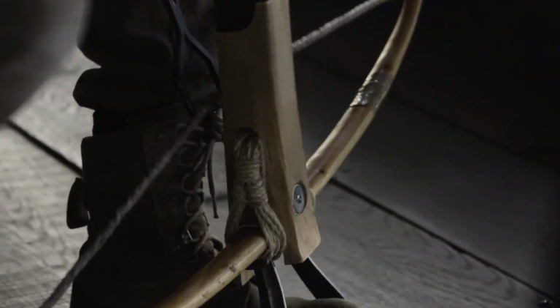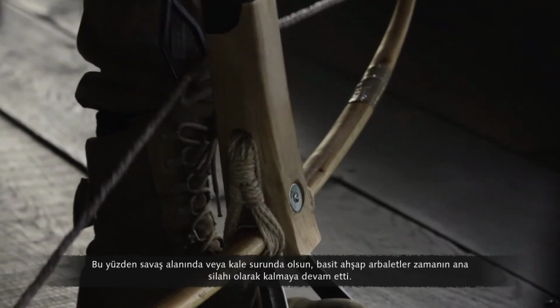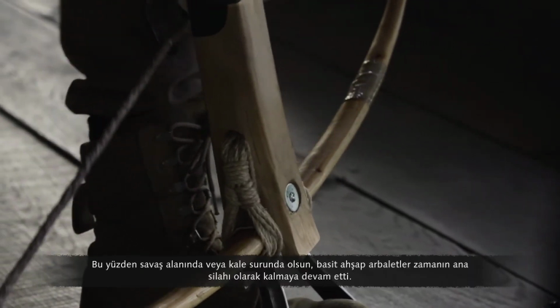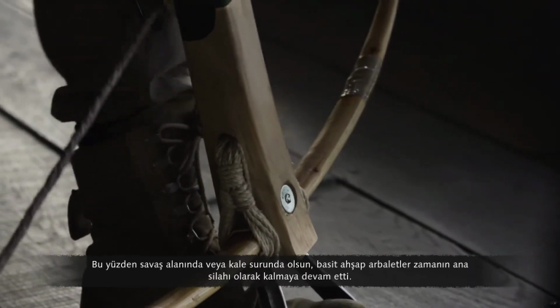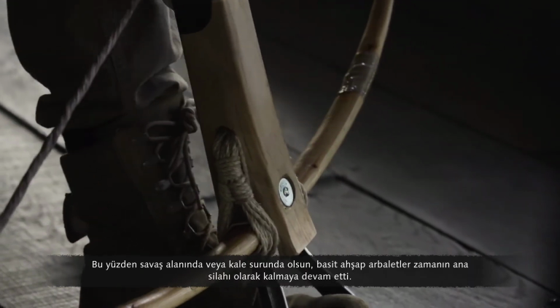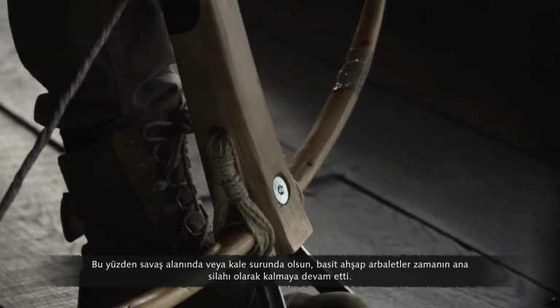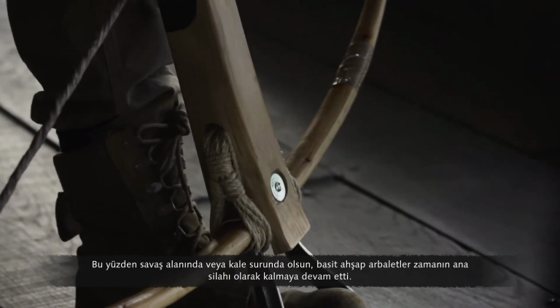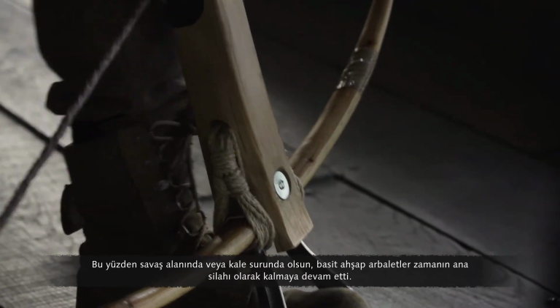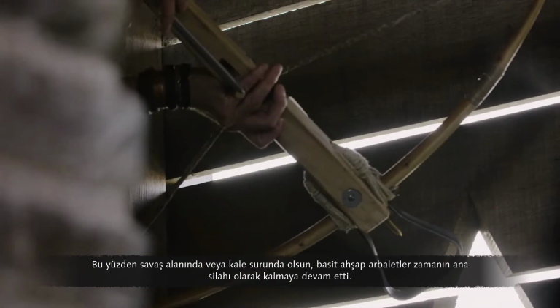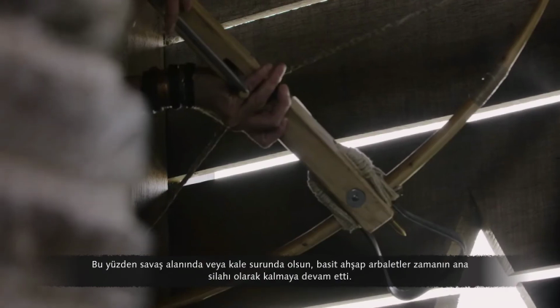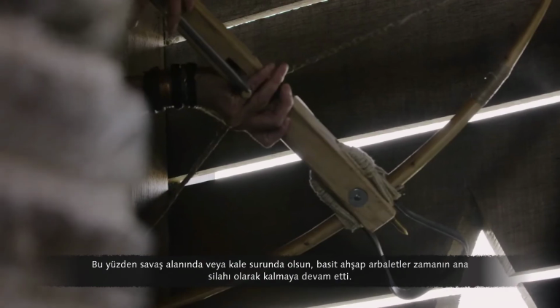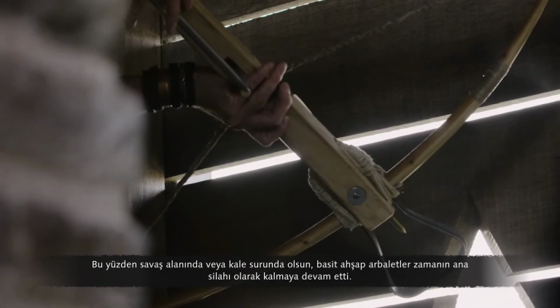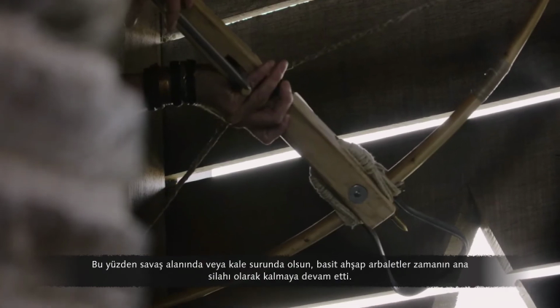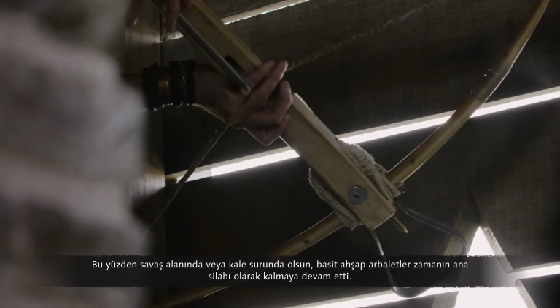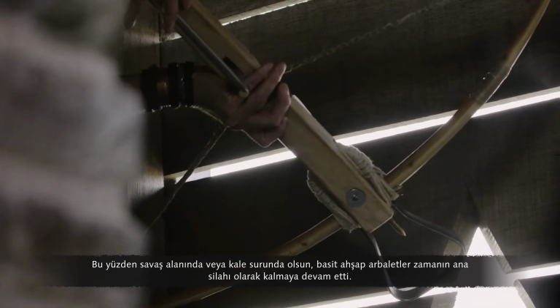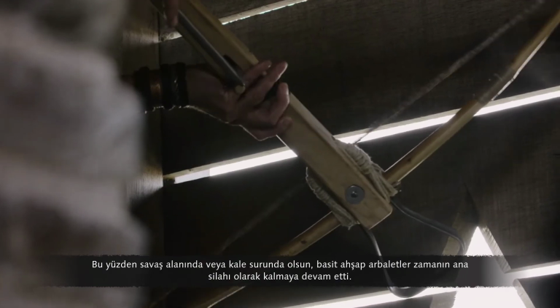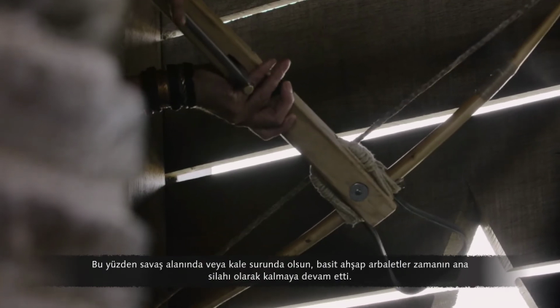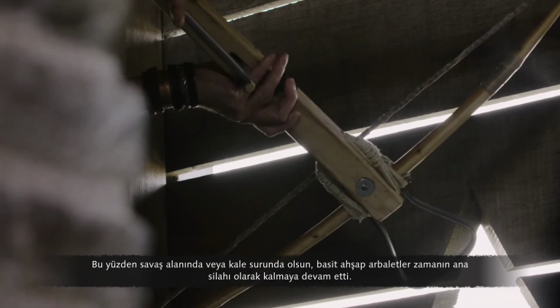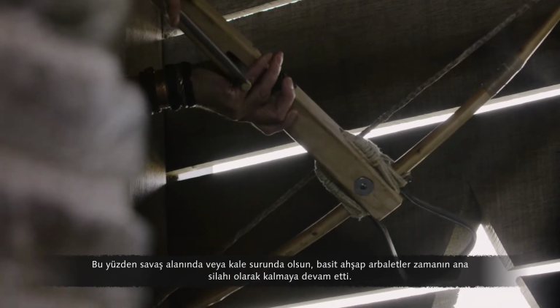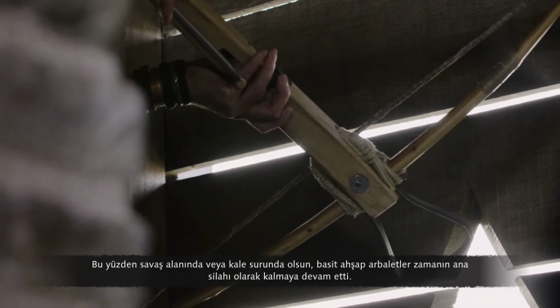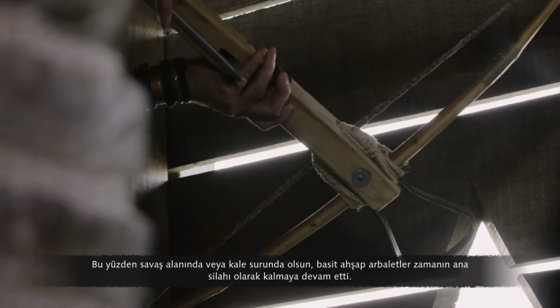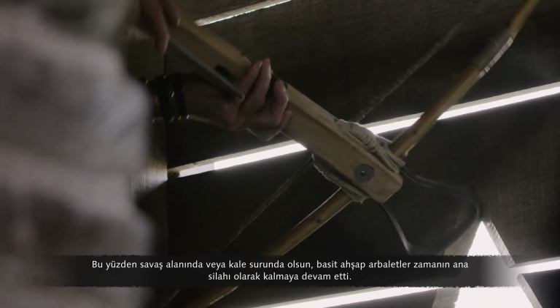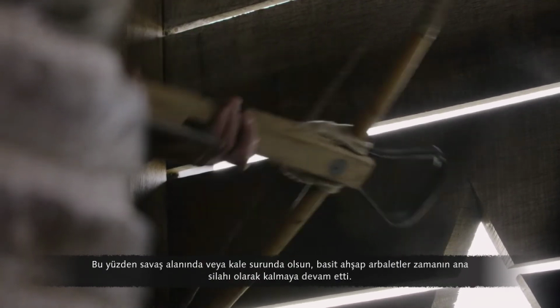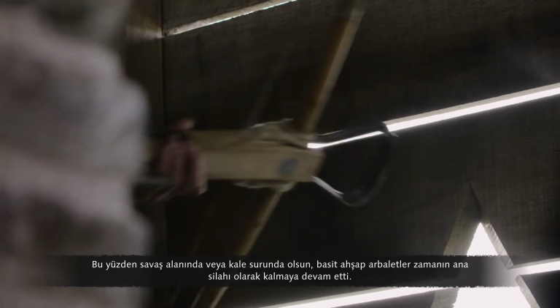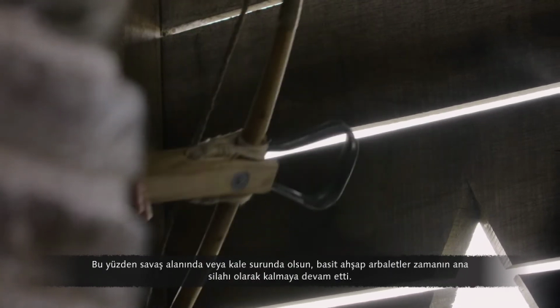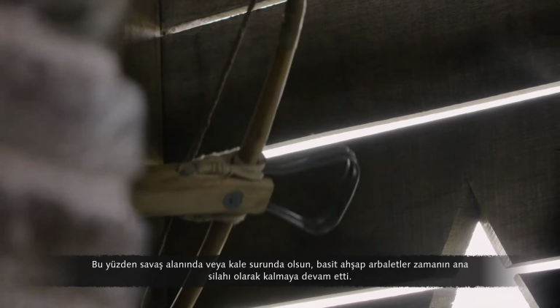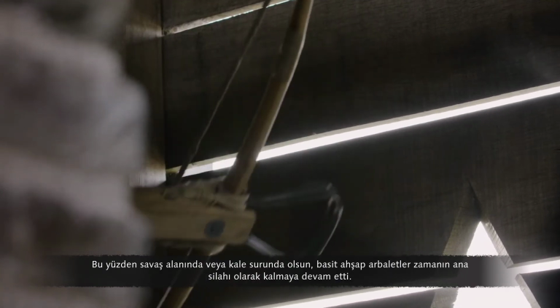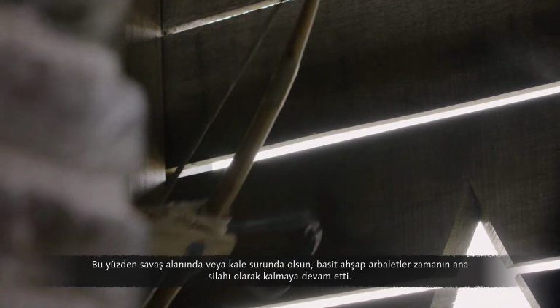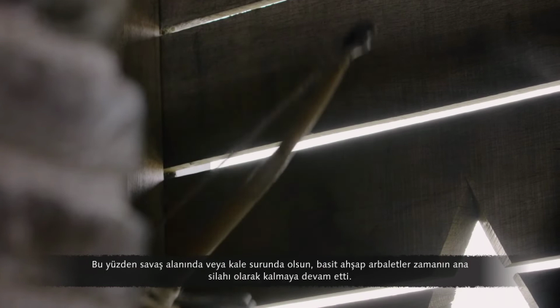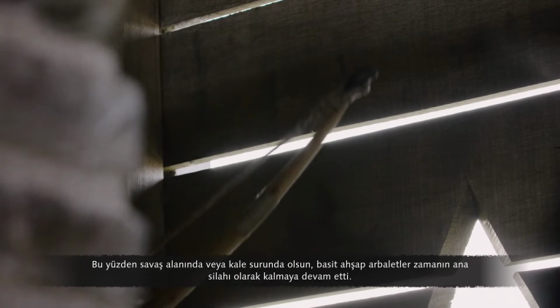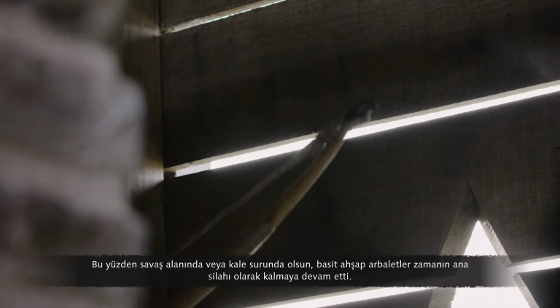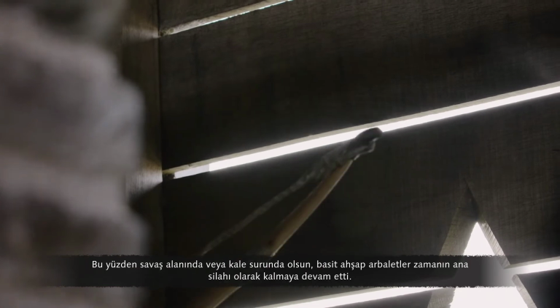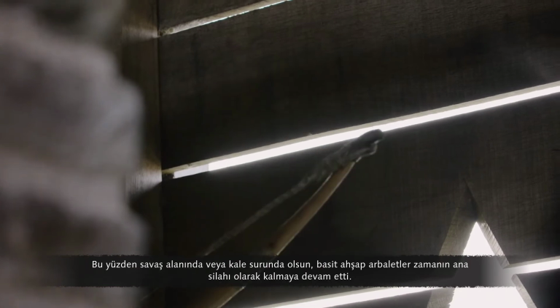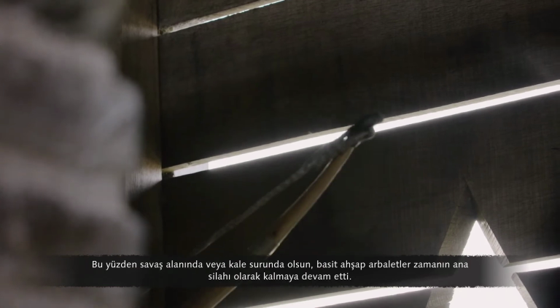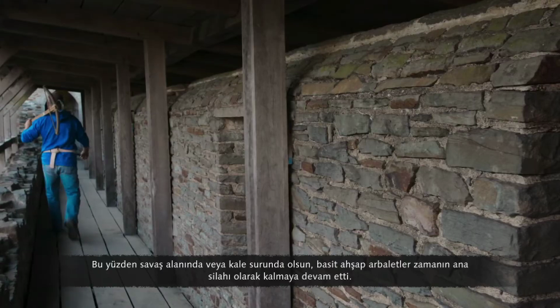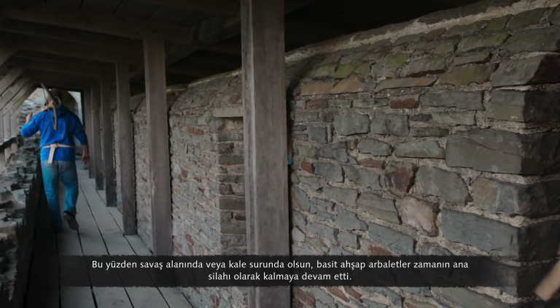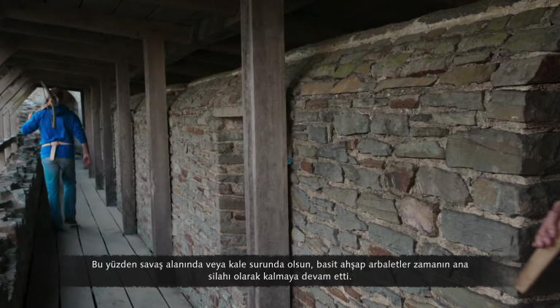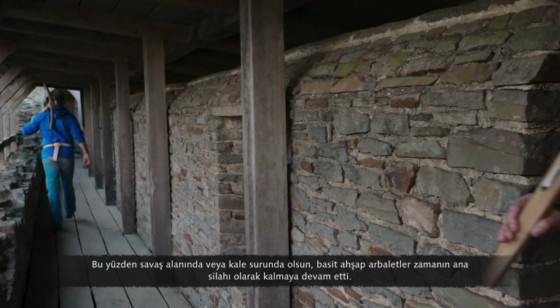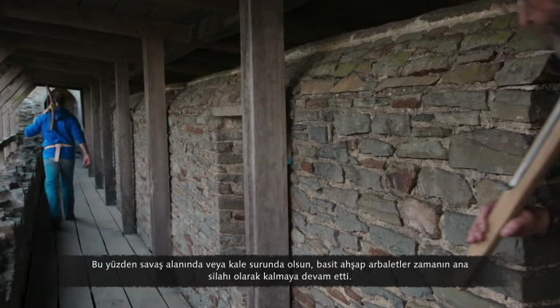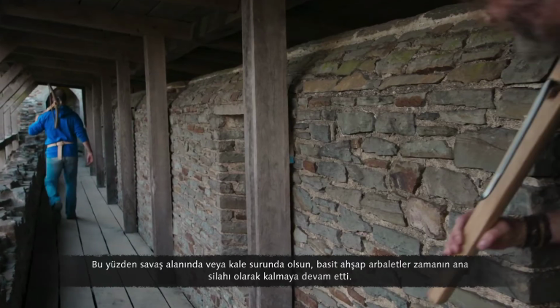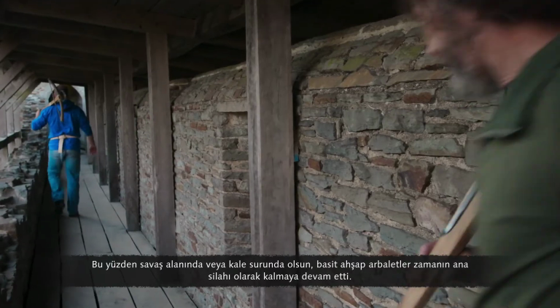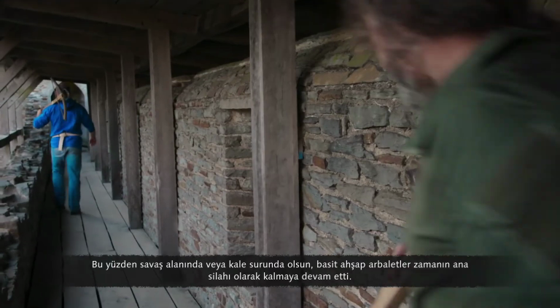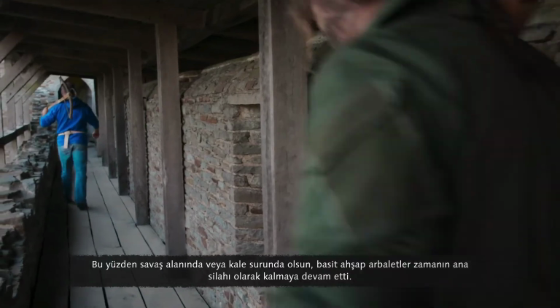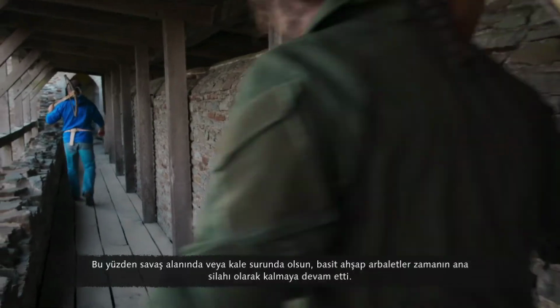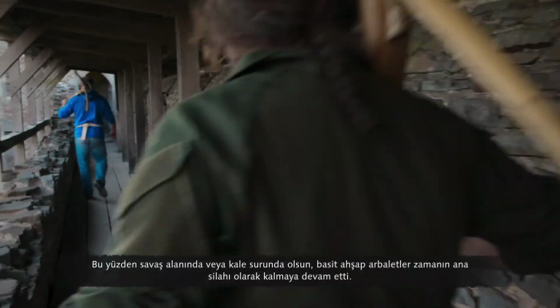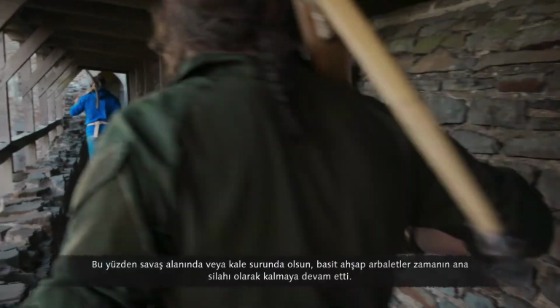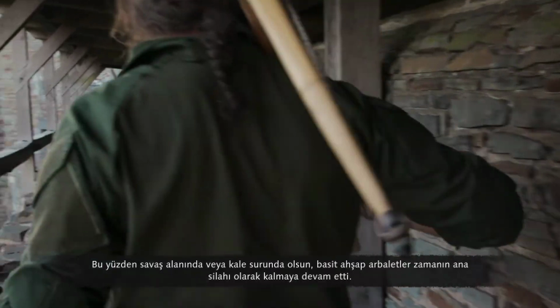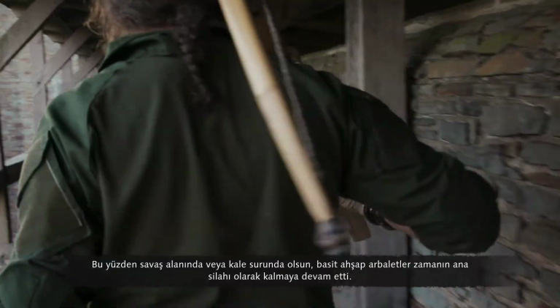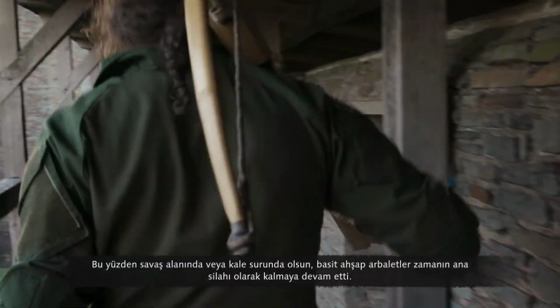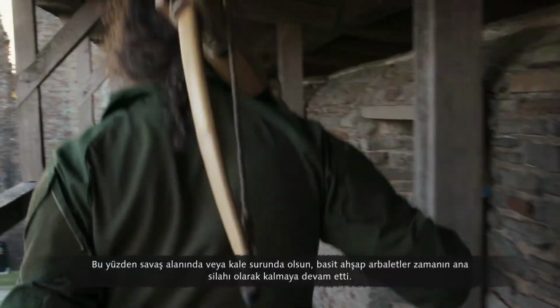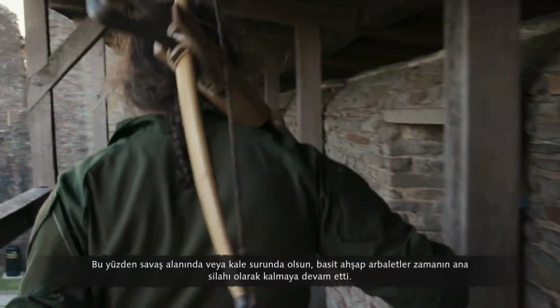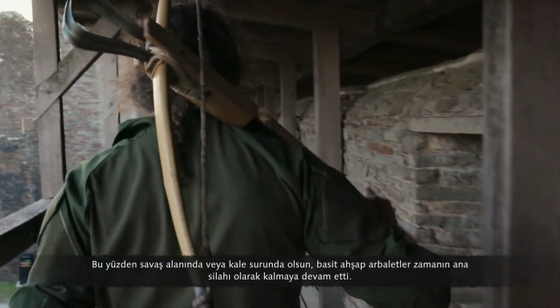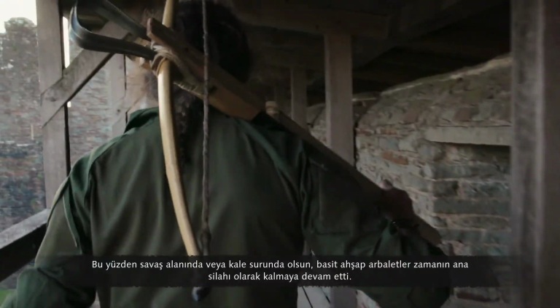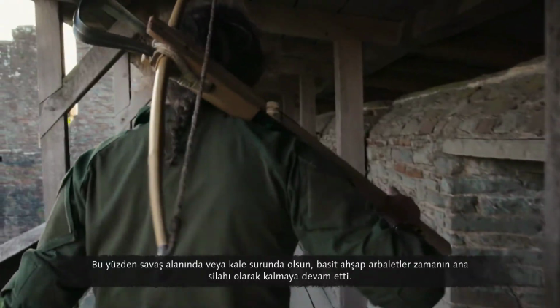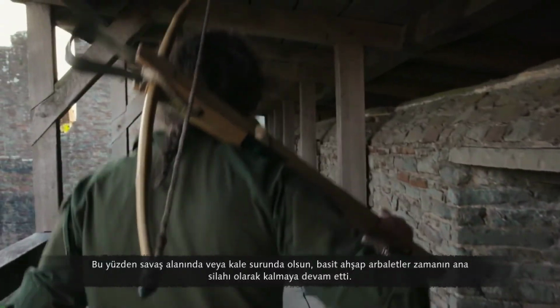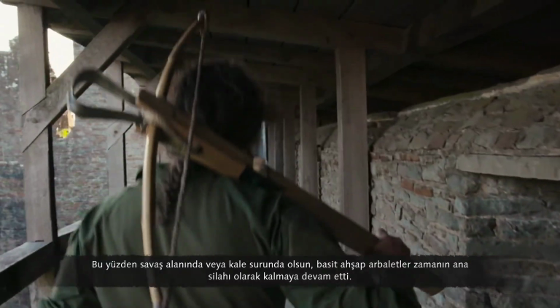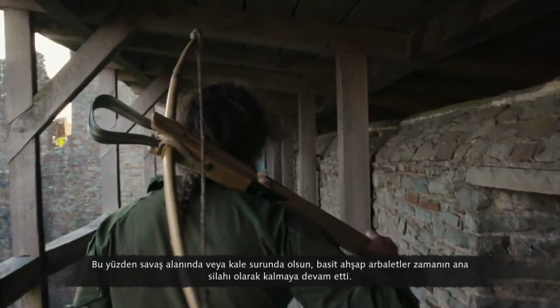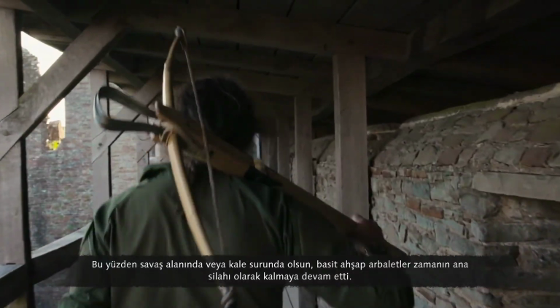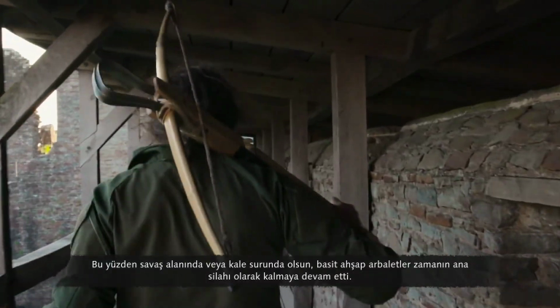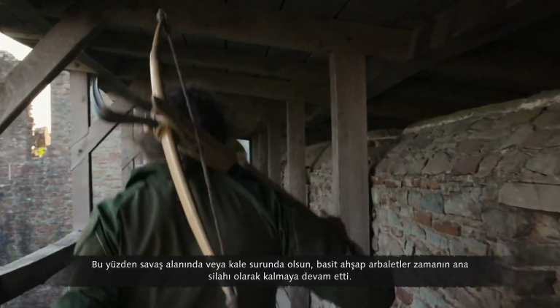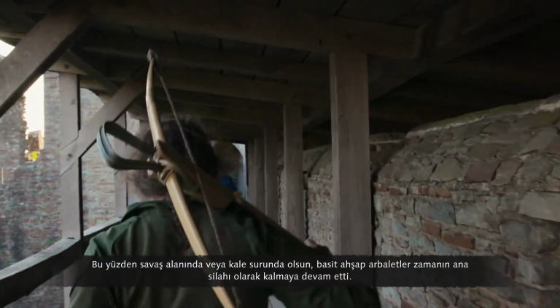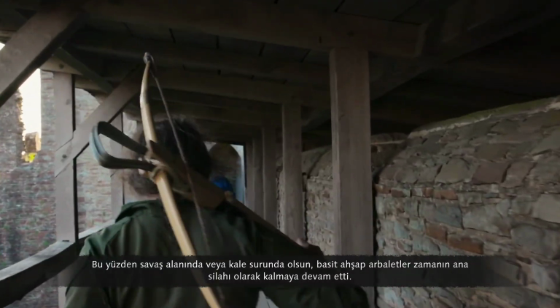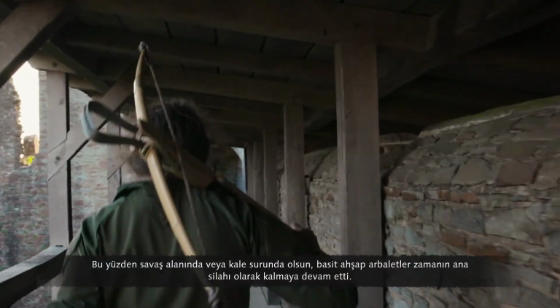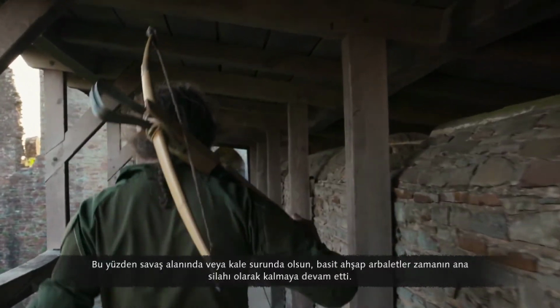So whether on the battlefield or the castle rampart, simple wooden crossbows remained the main weapon of the day.